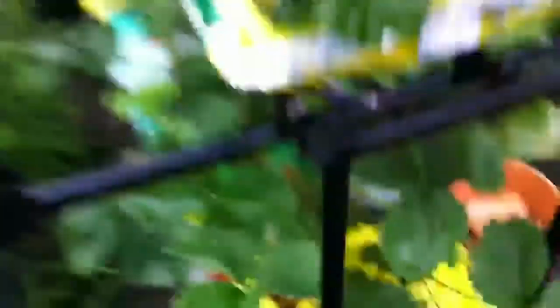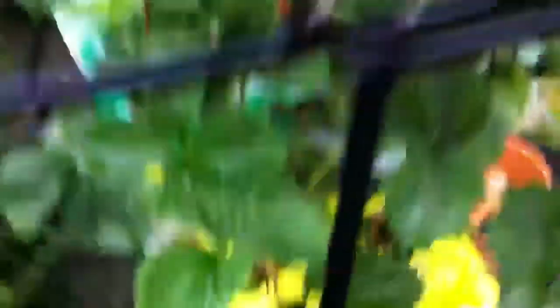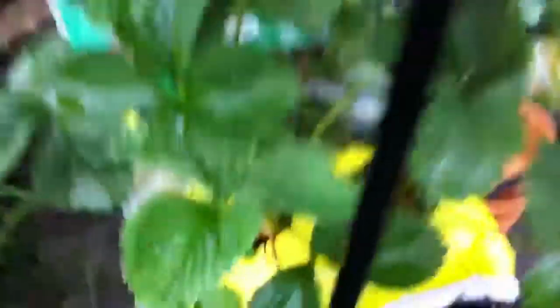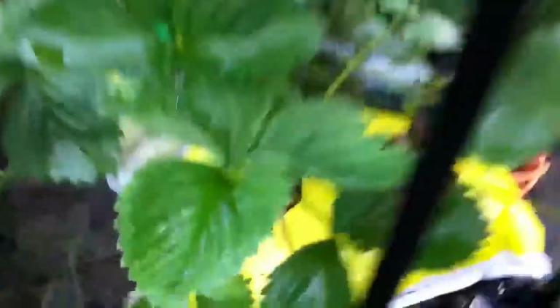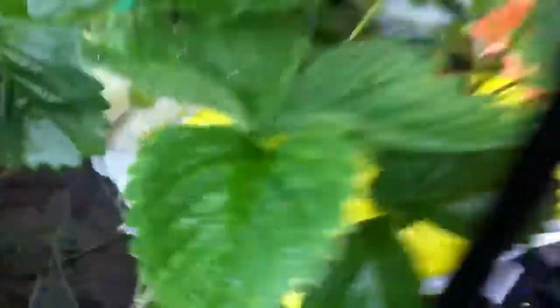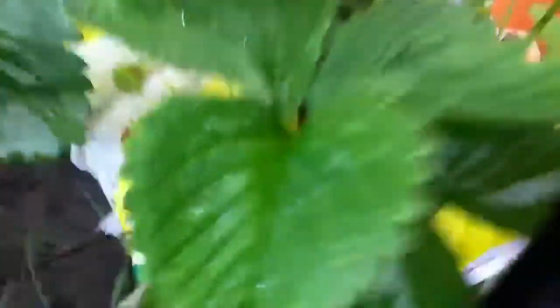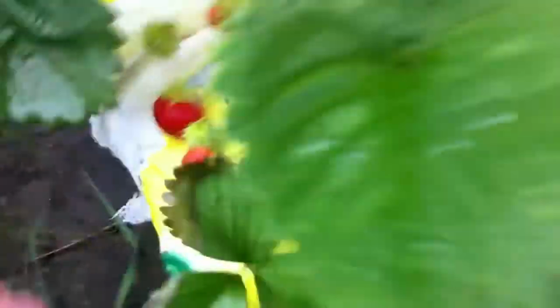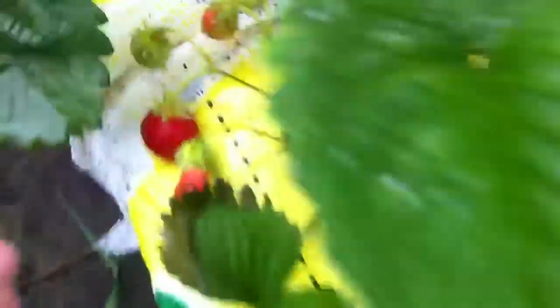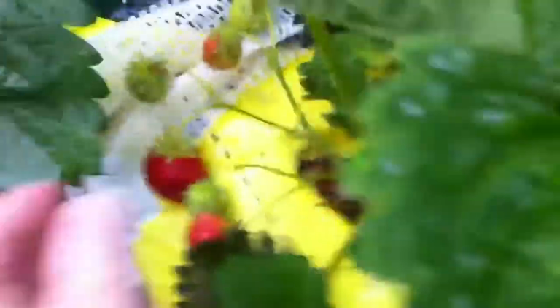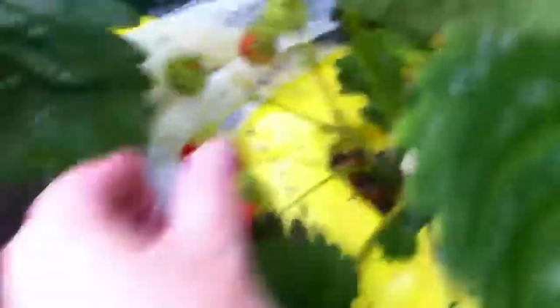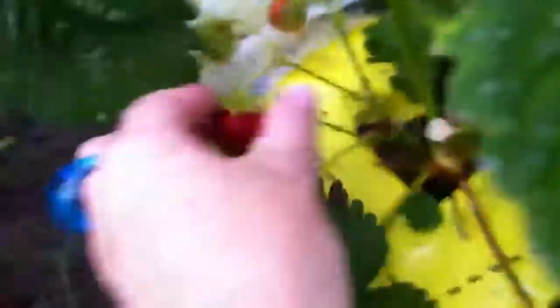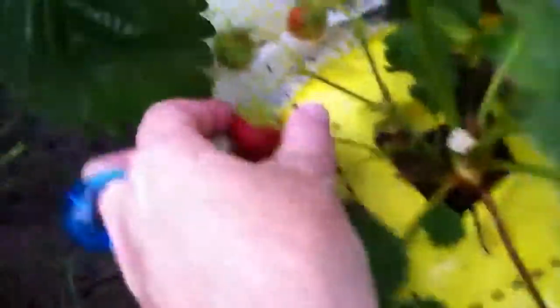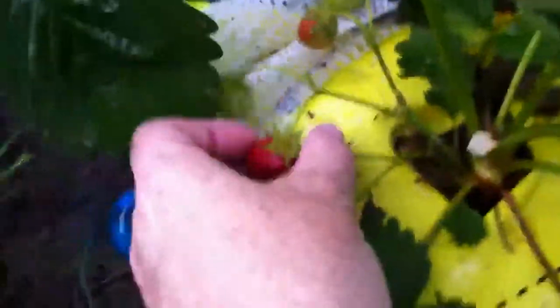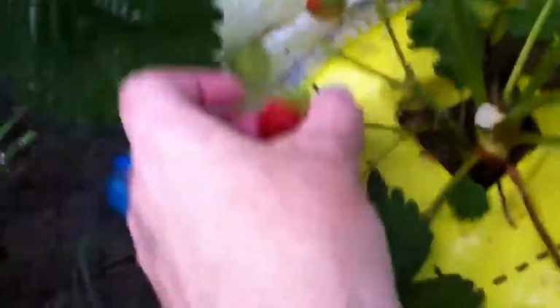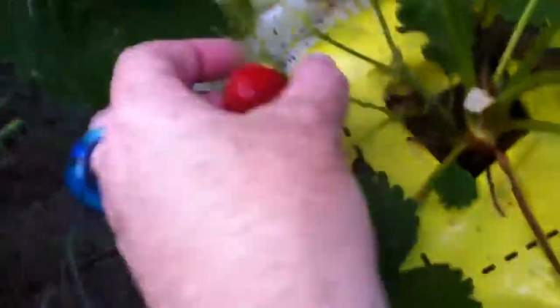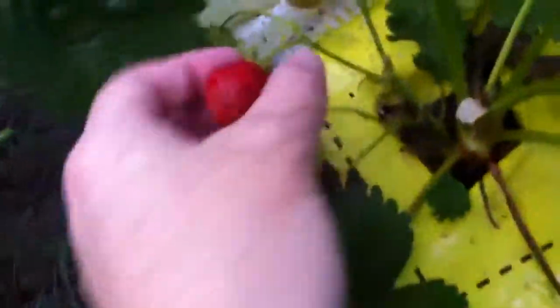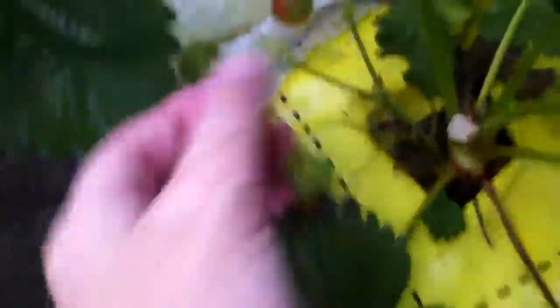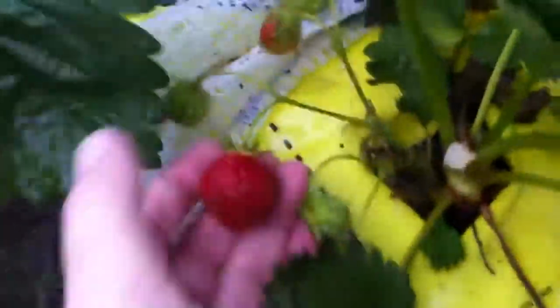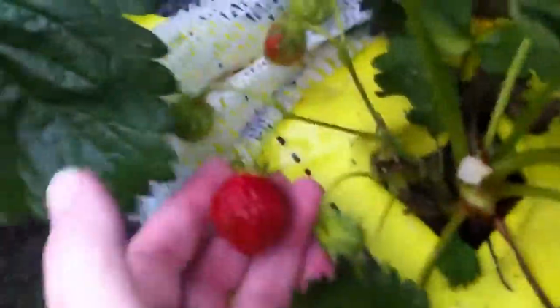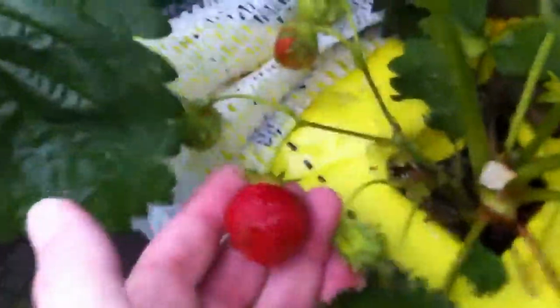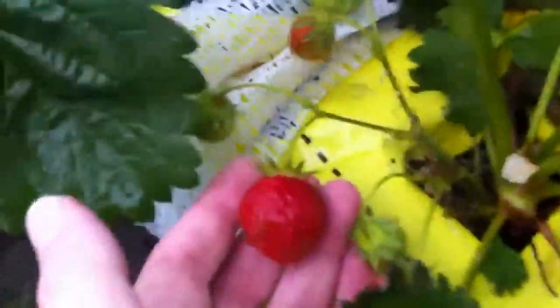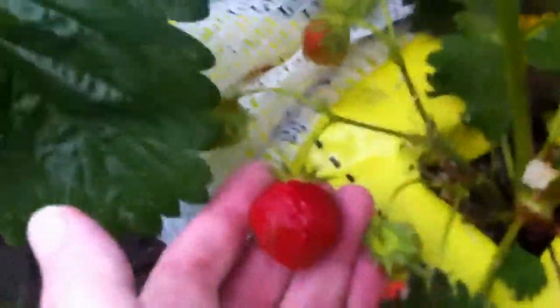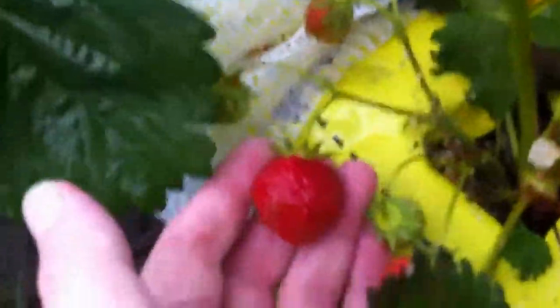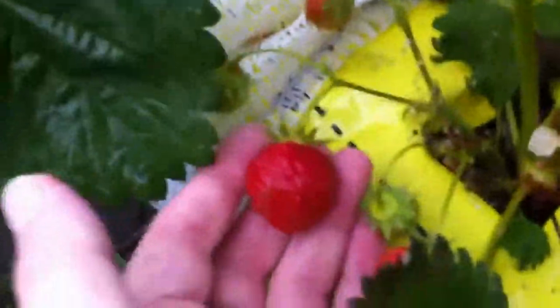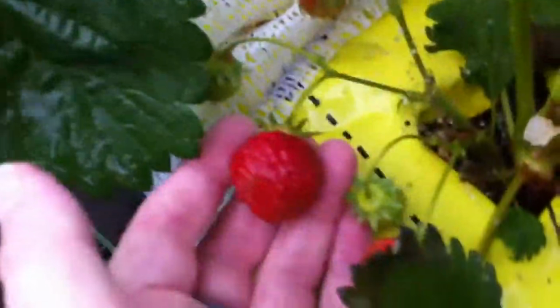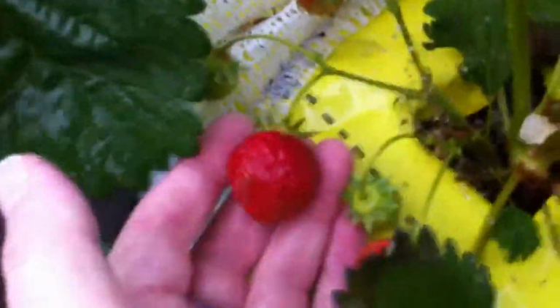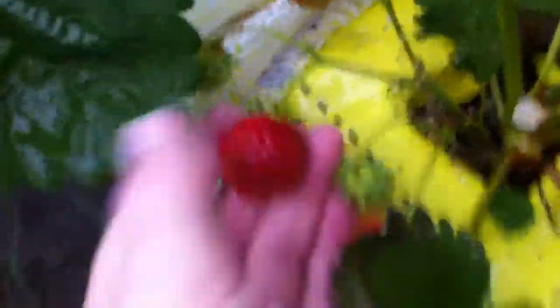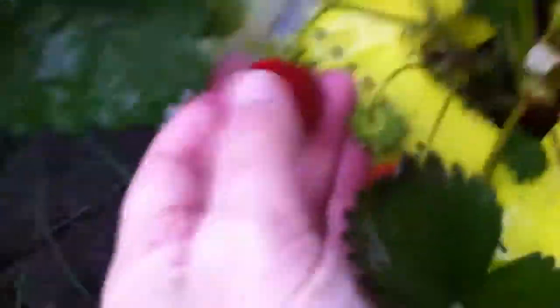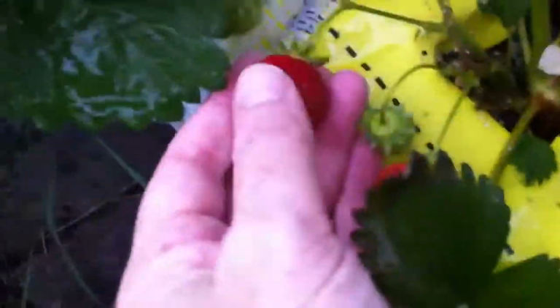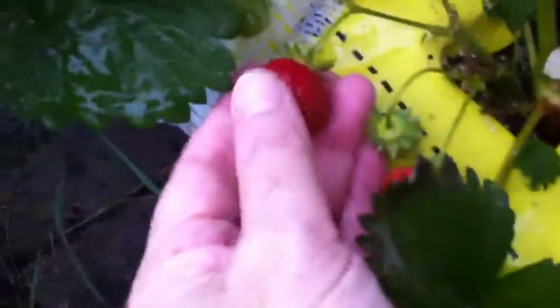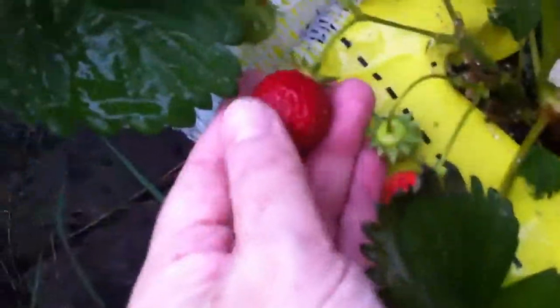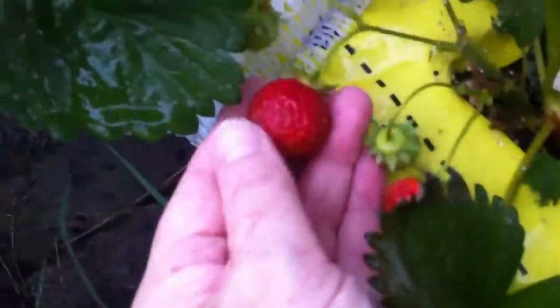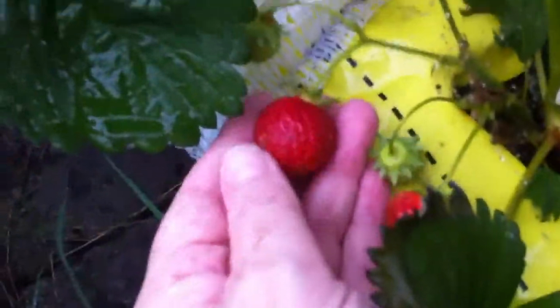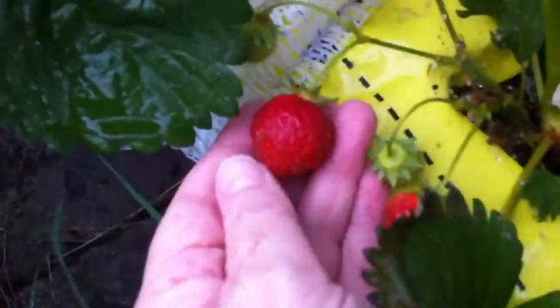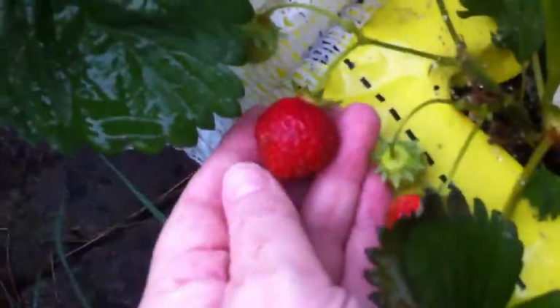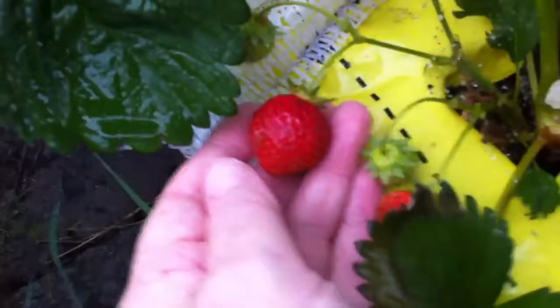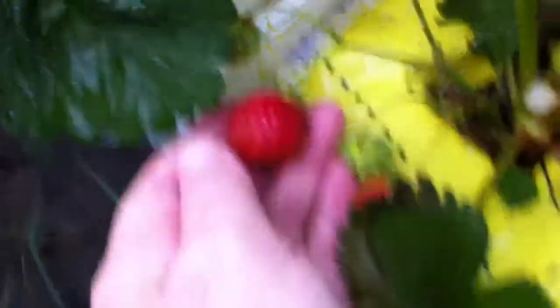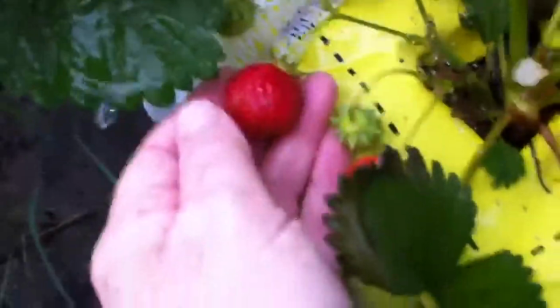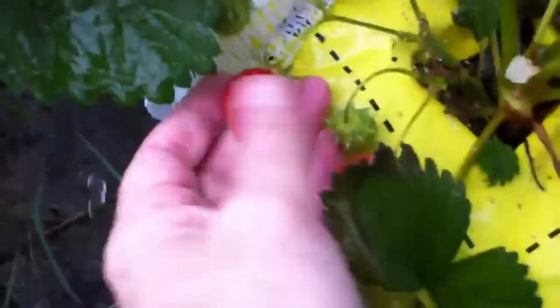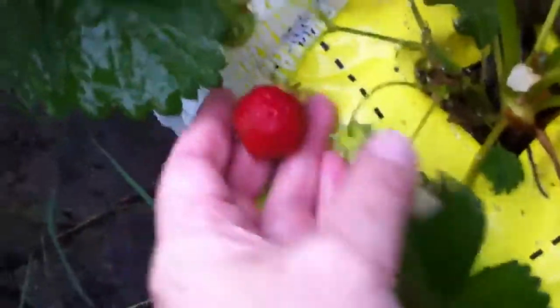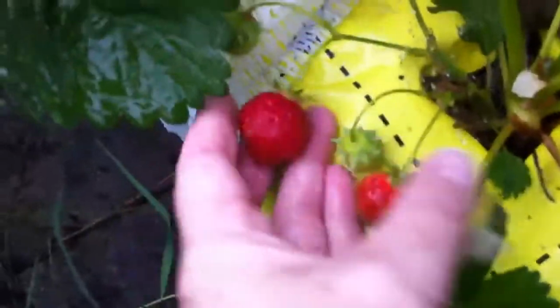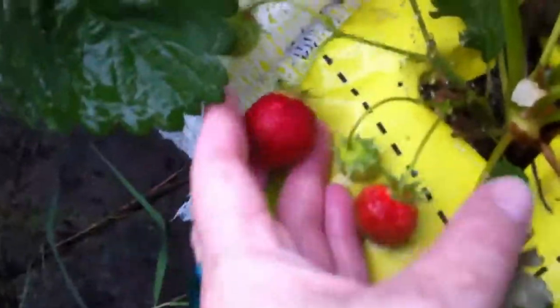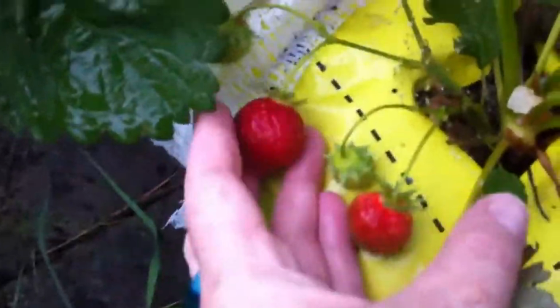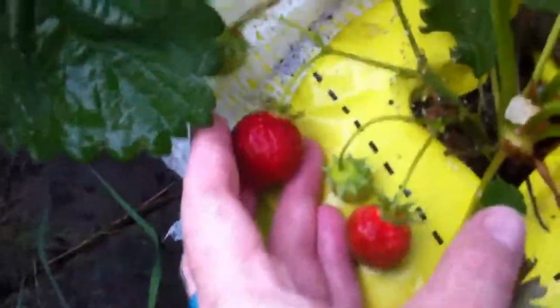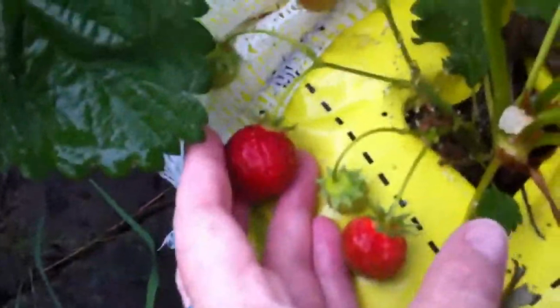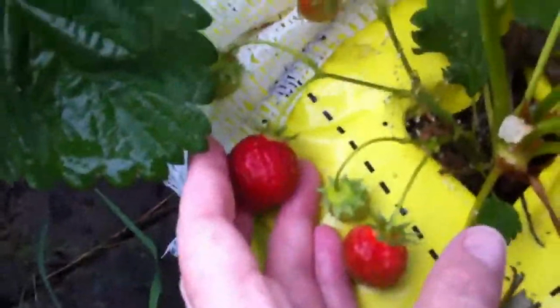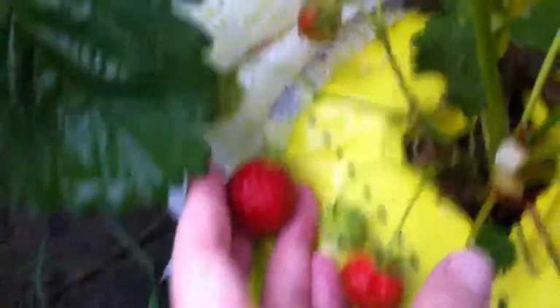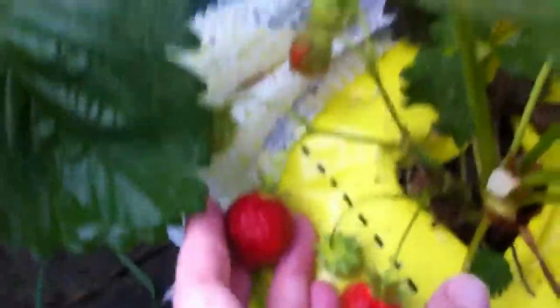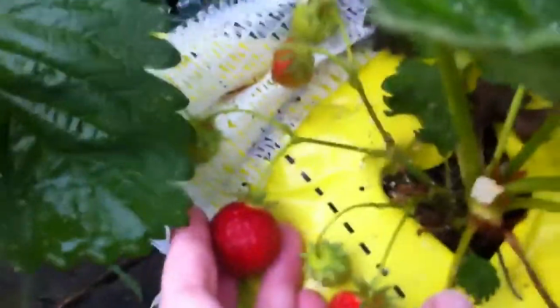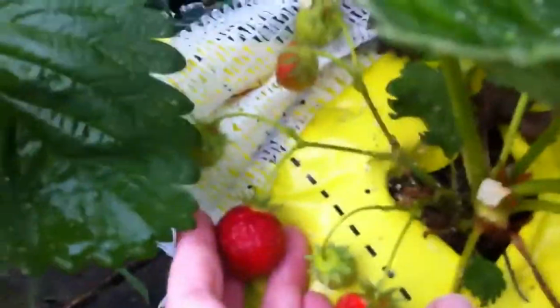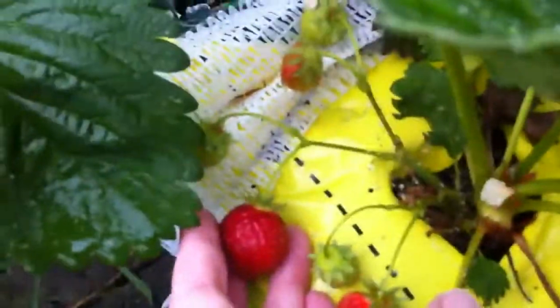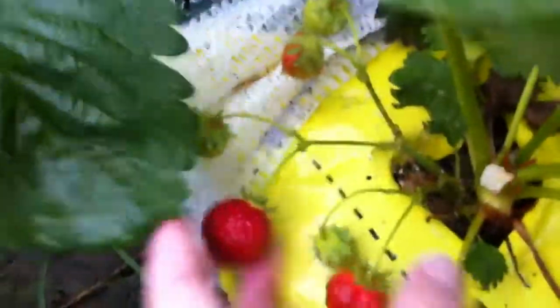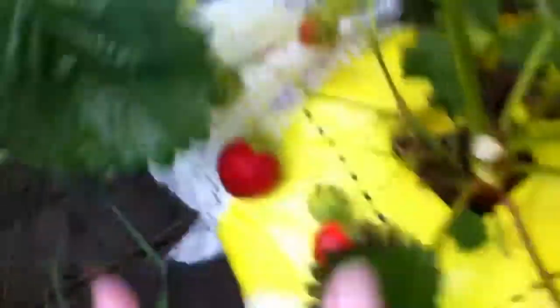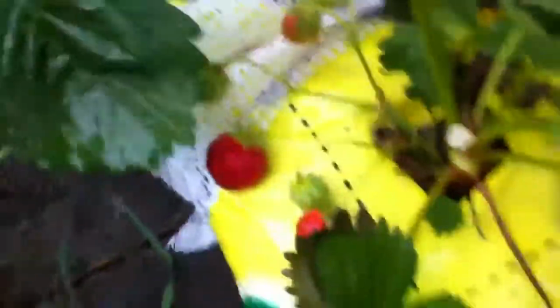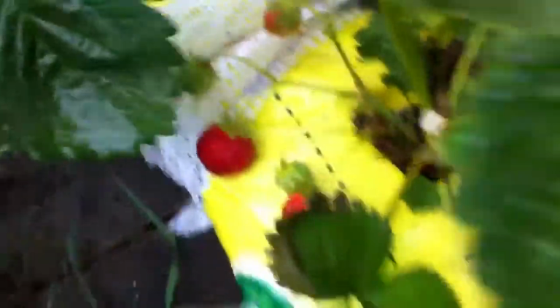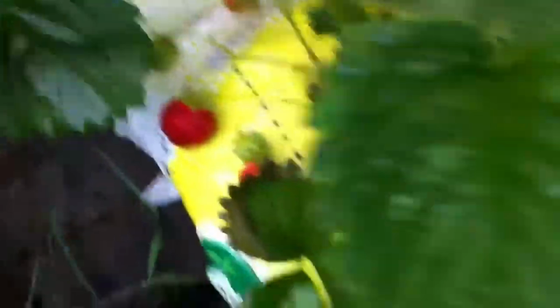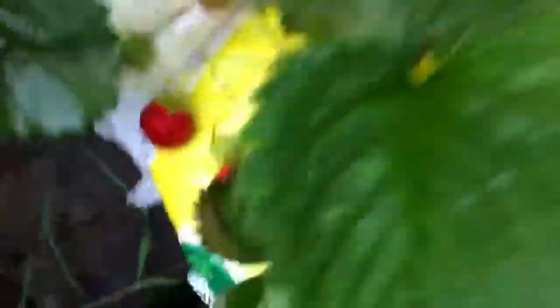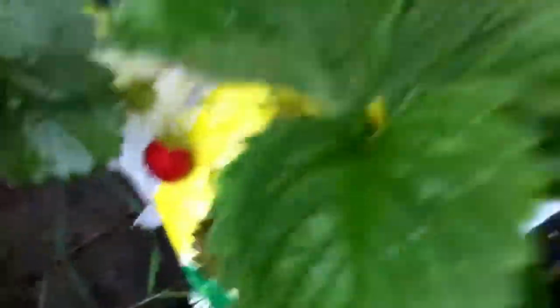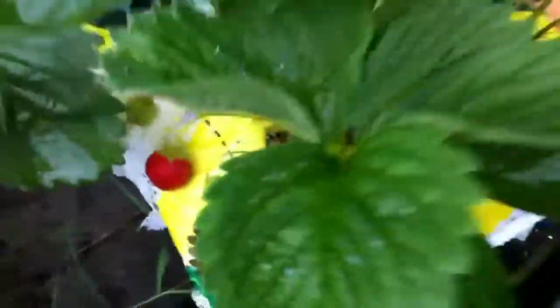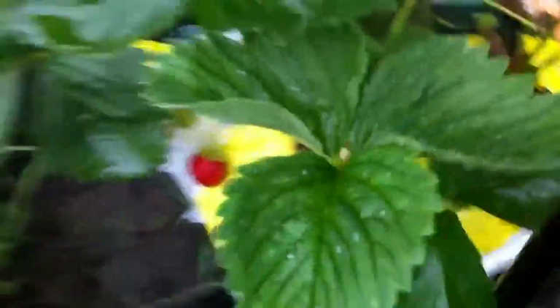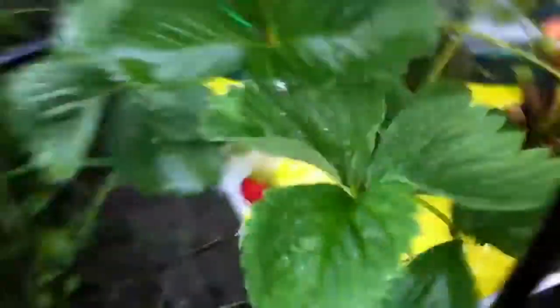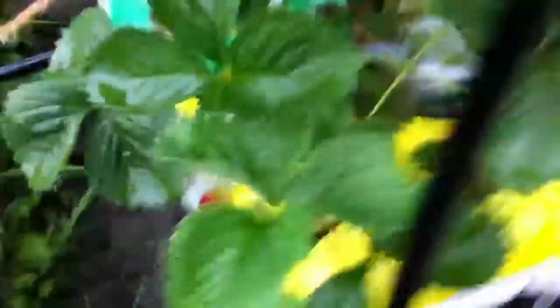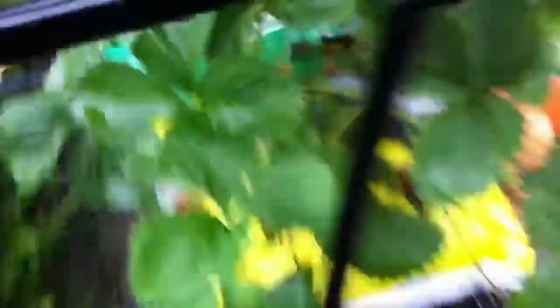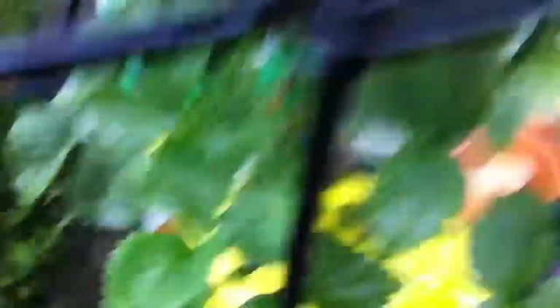Just showing my first ripe strawberries. I'm surprised they haven't been eaten by the pigeons, but they'll be eaten by me tonight.